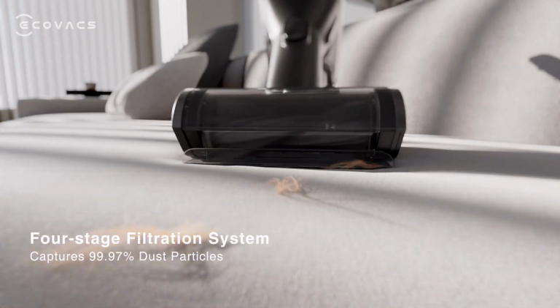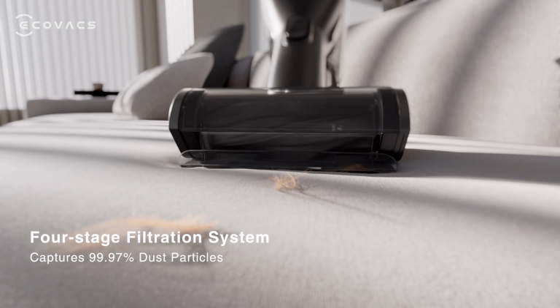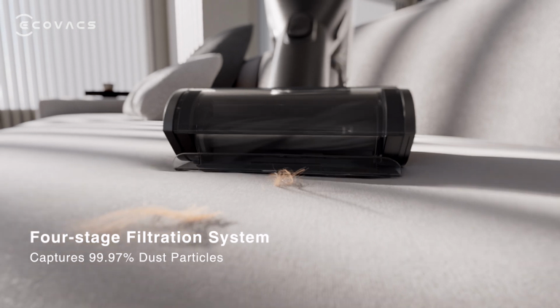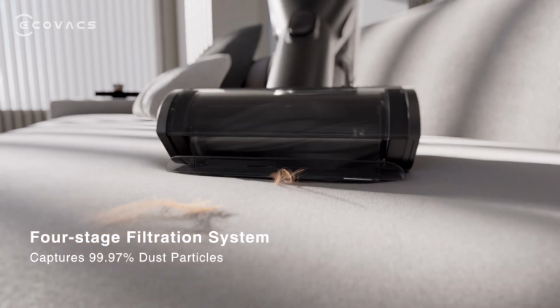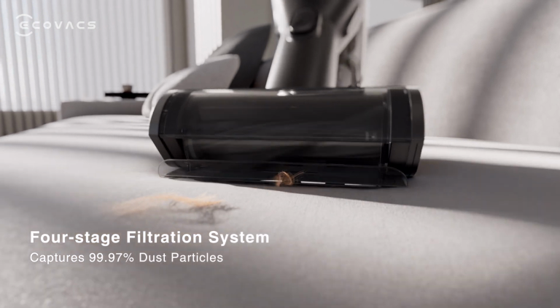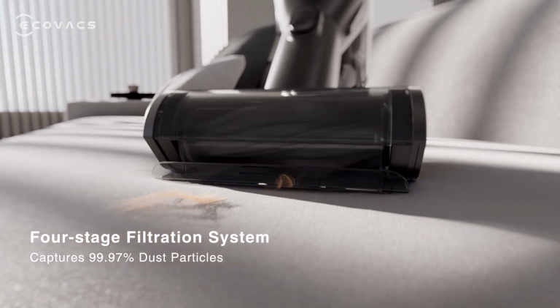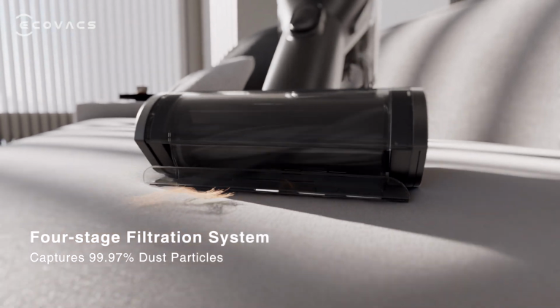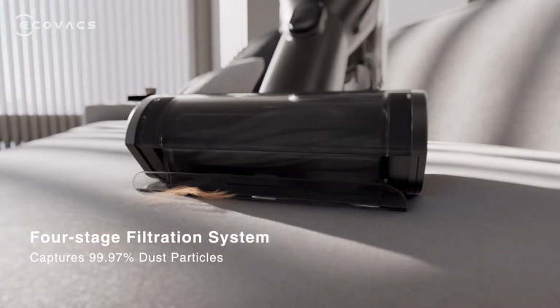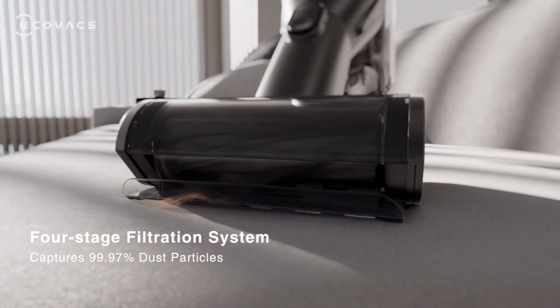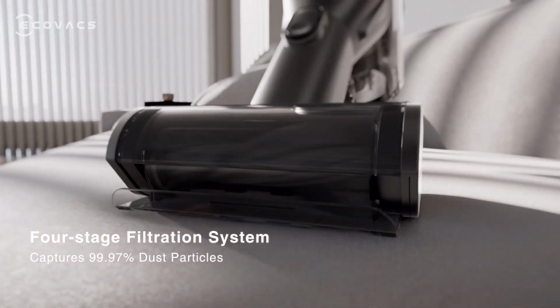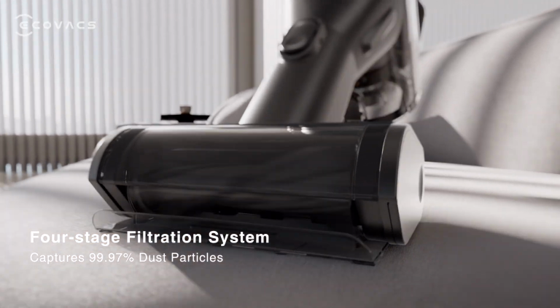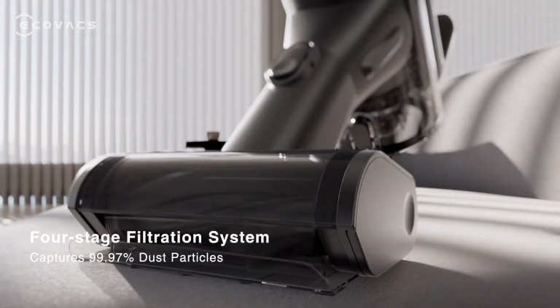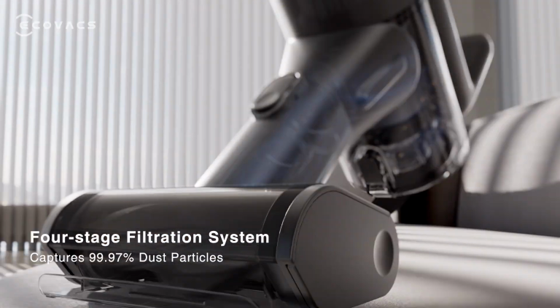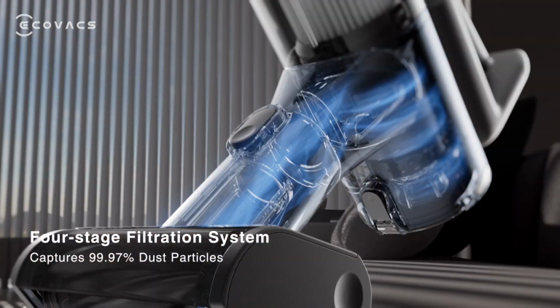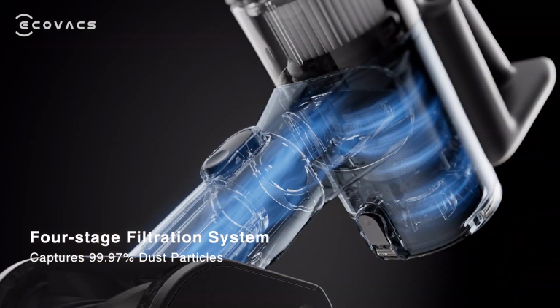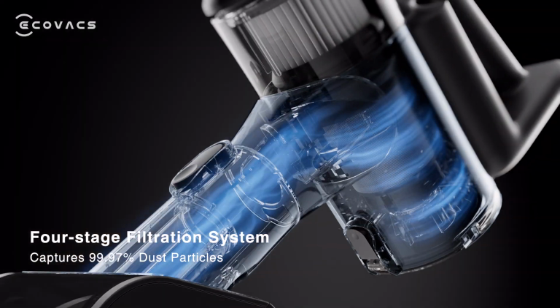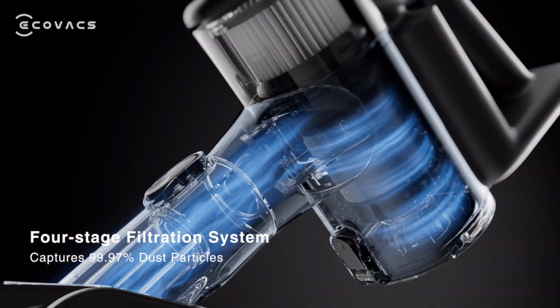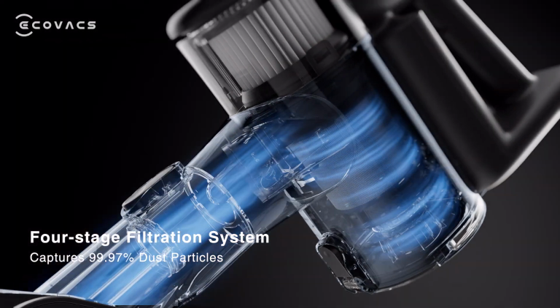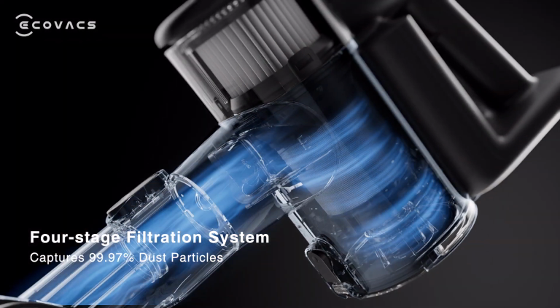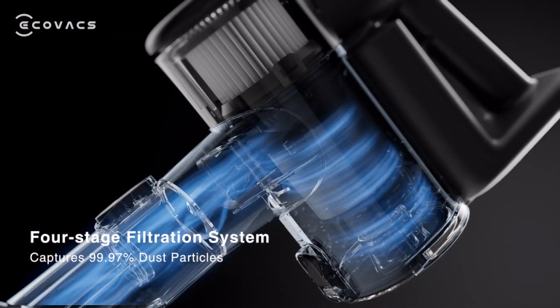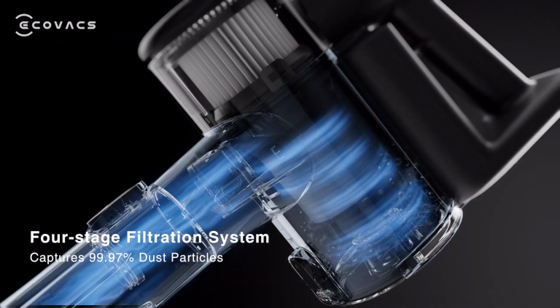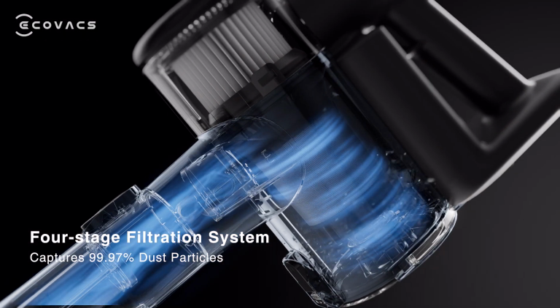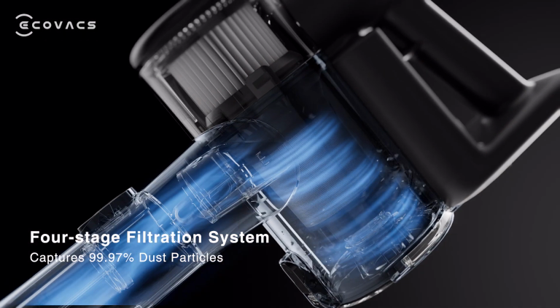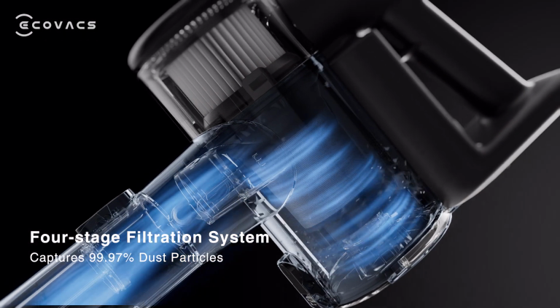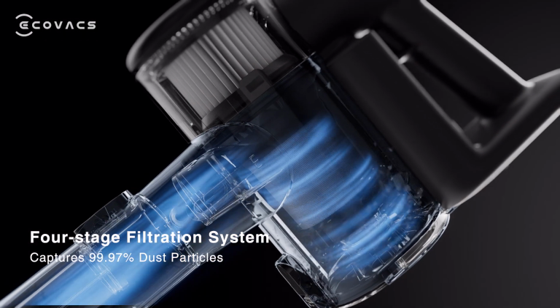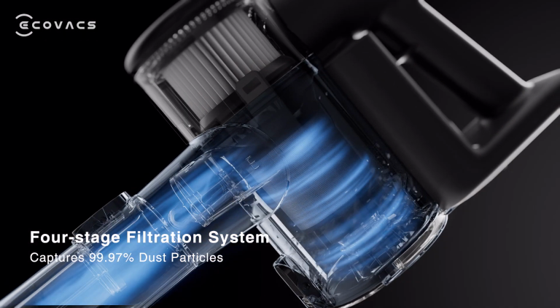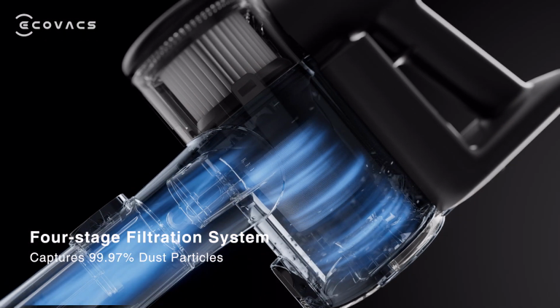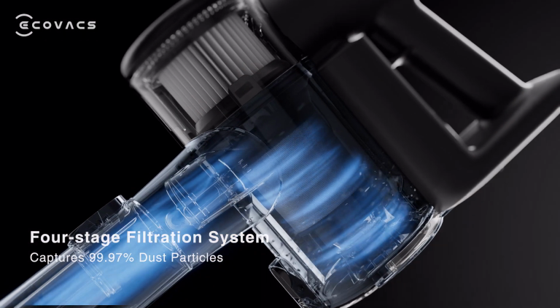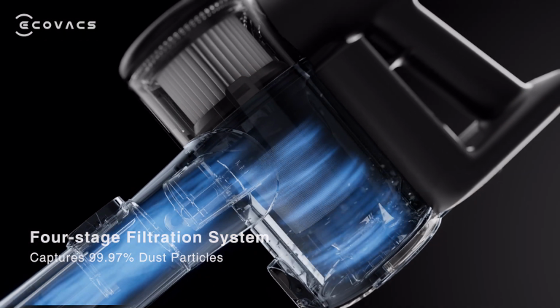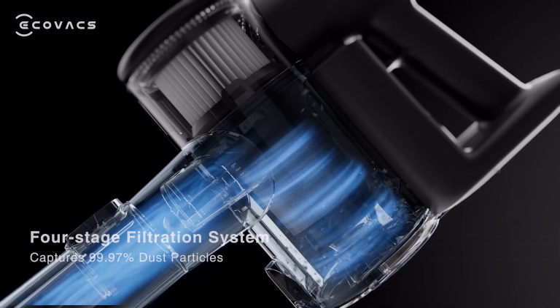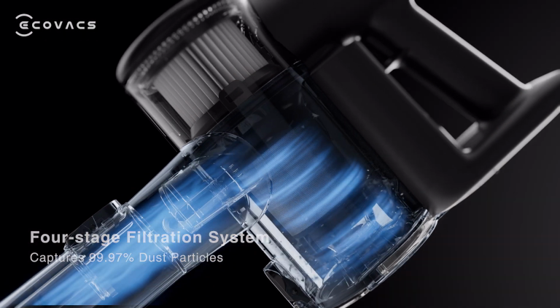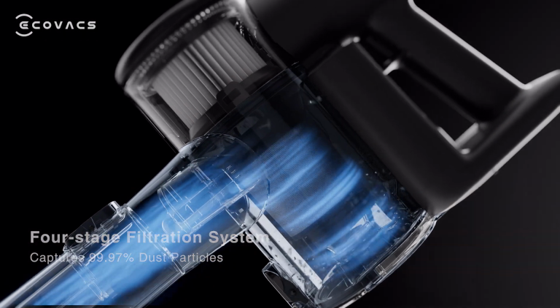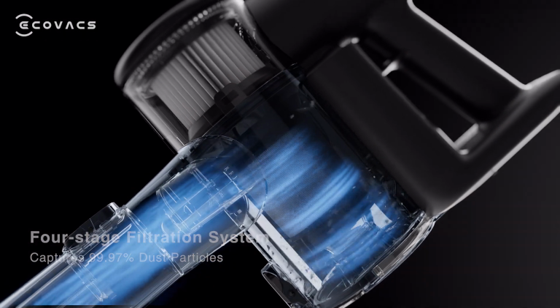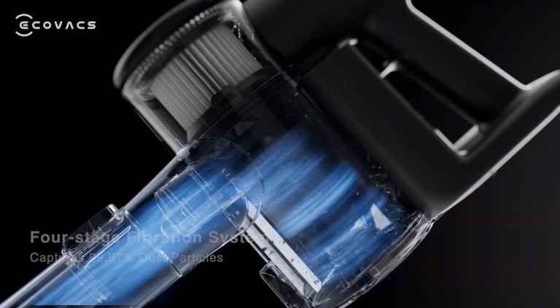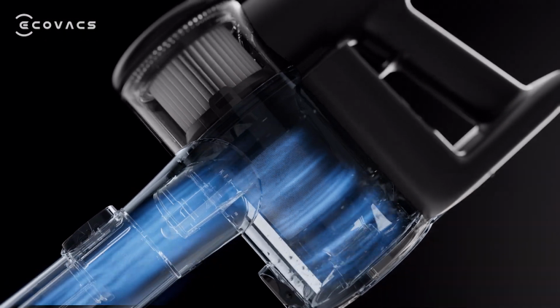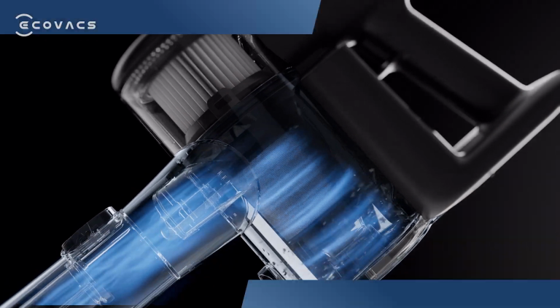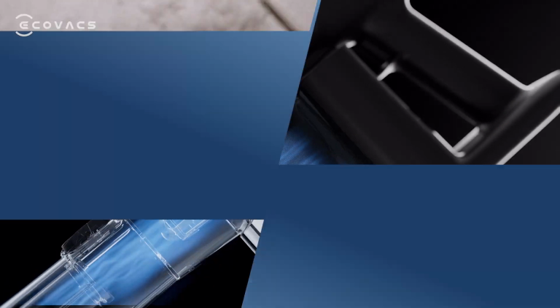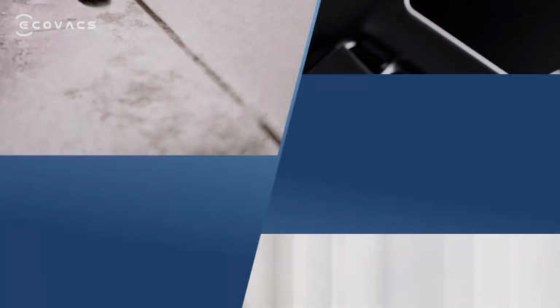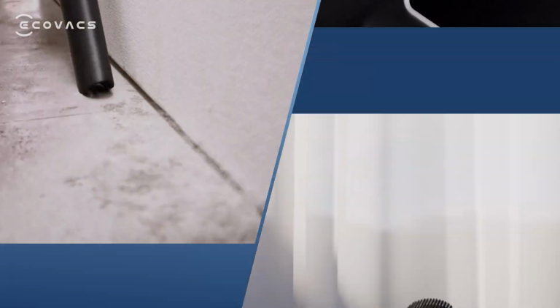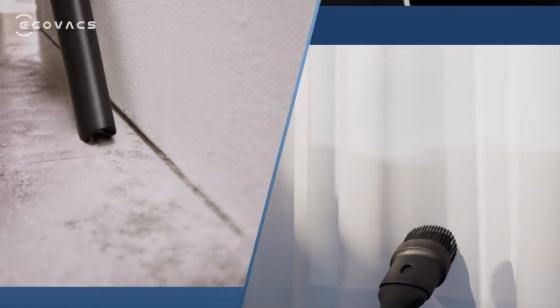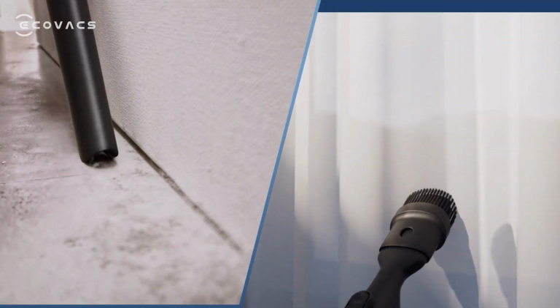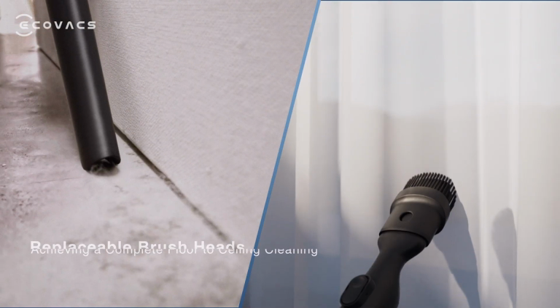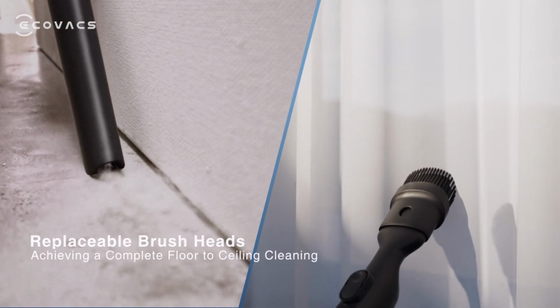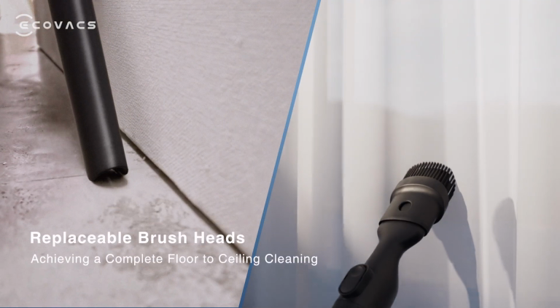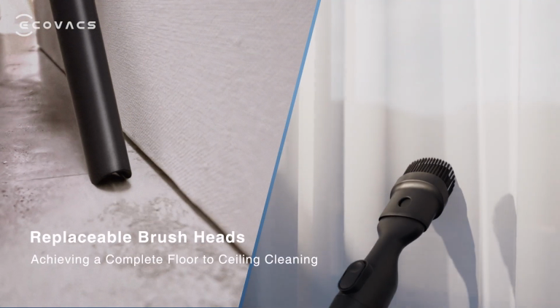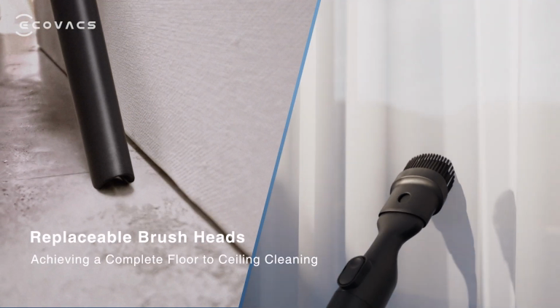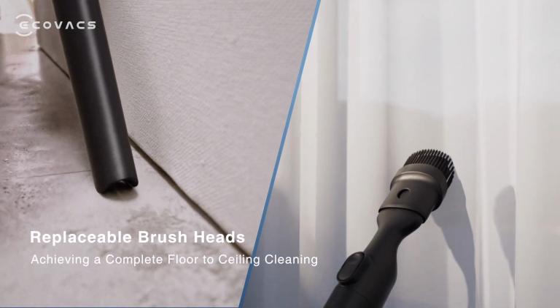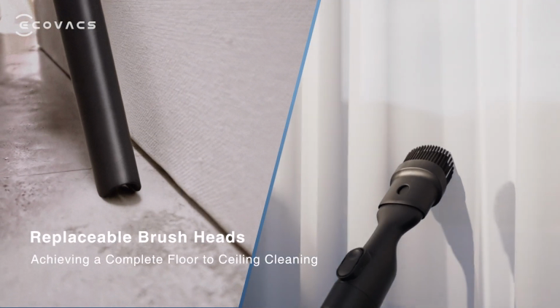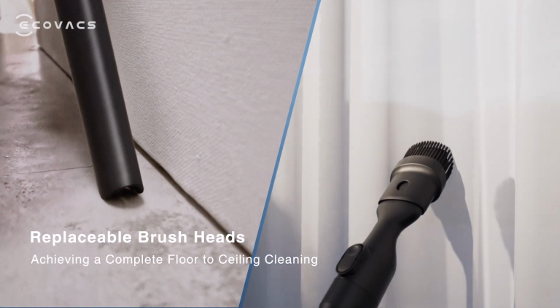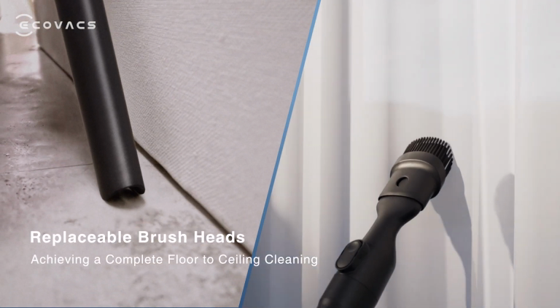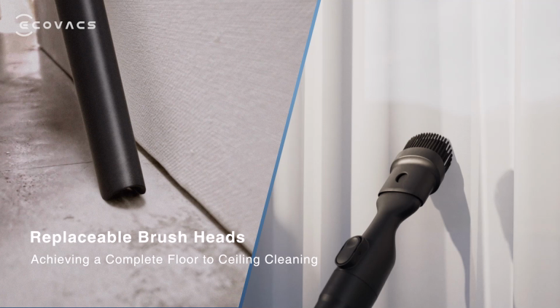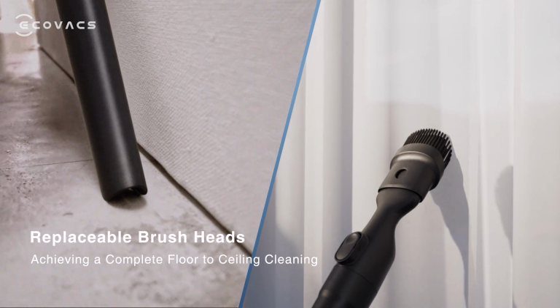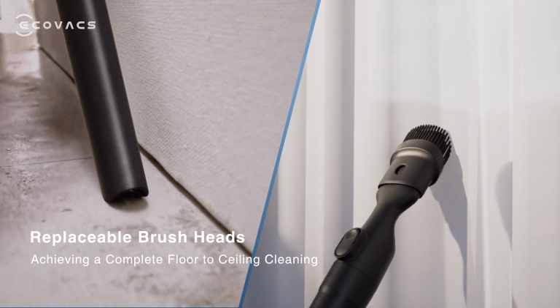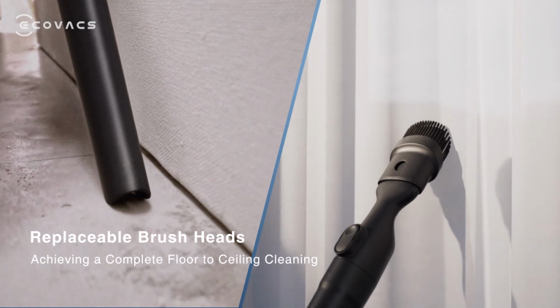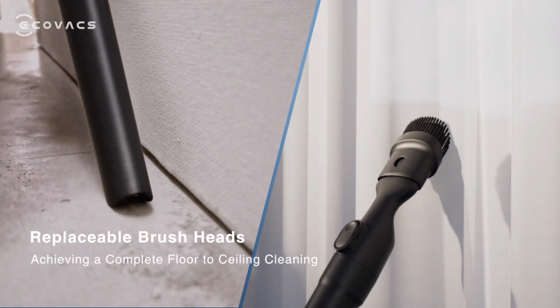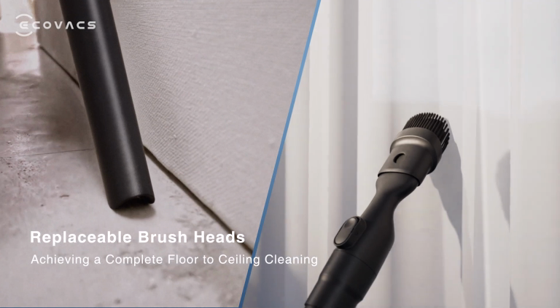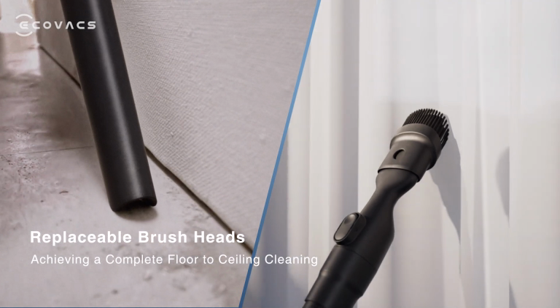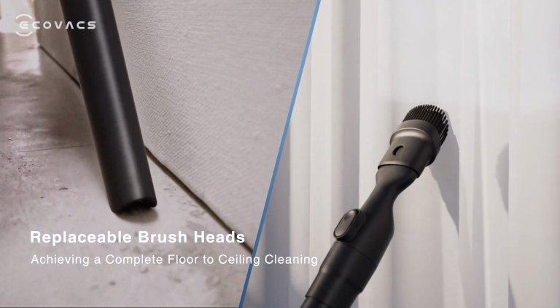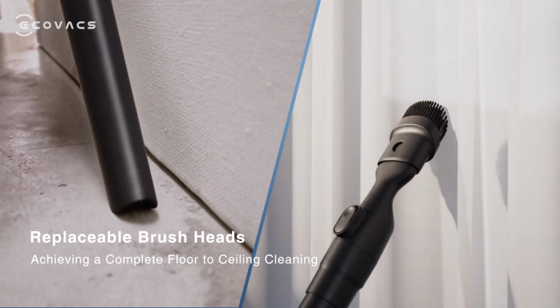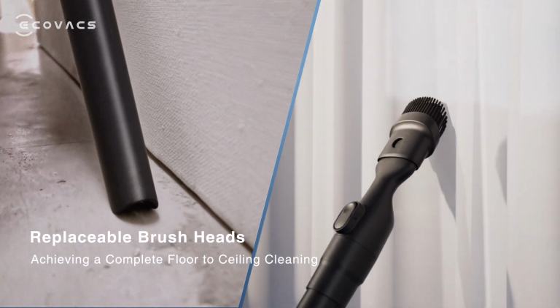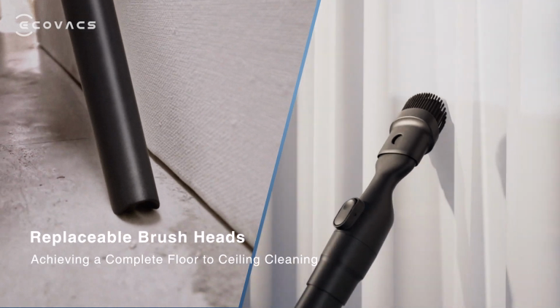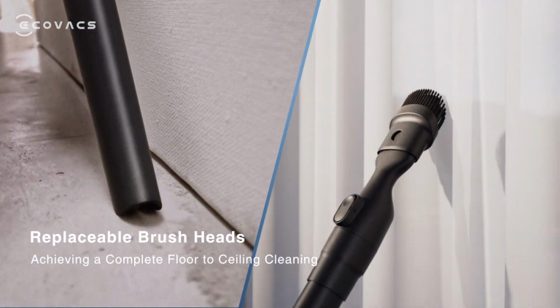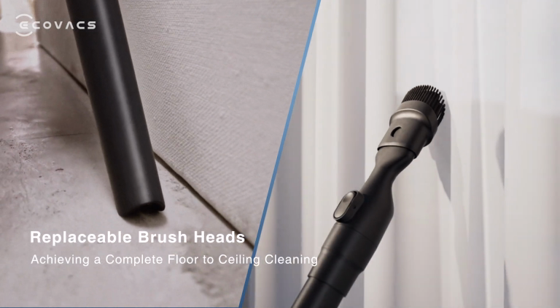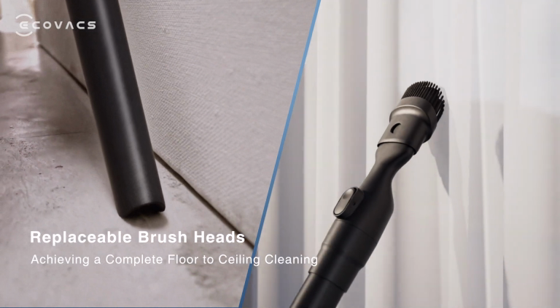The handheld vacuum captures more than 99% of dust. Replaceable brush heads suit multi-surface cleaning.